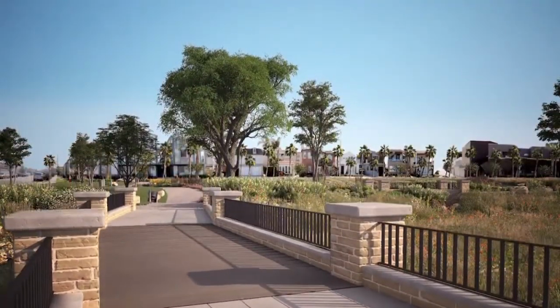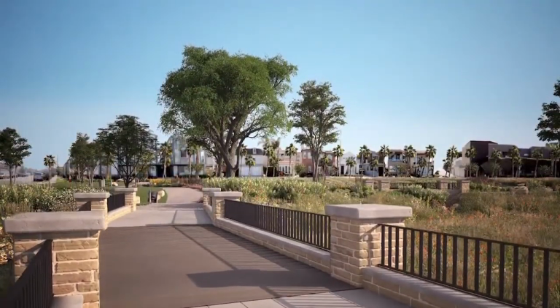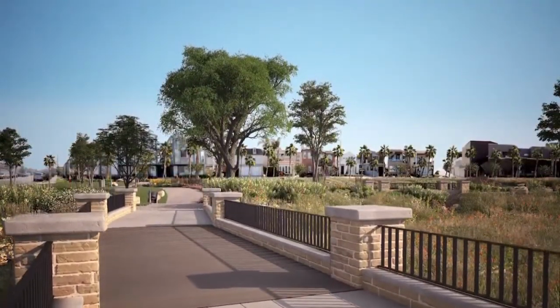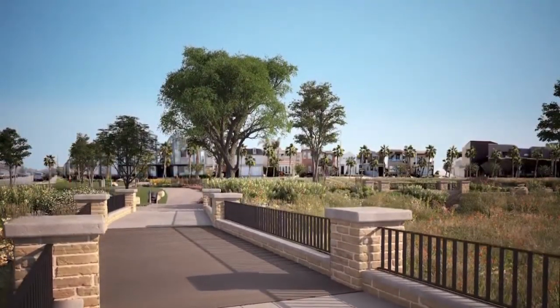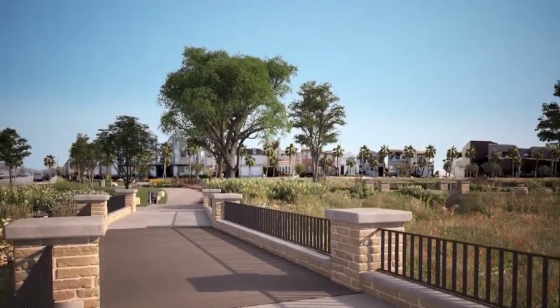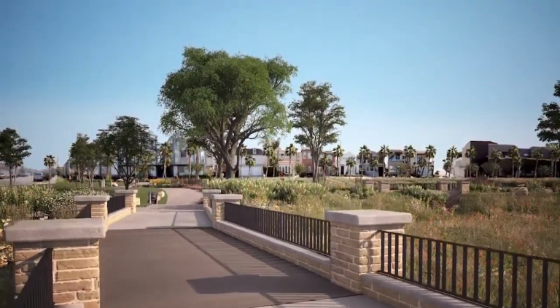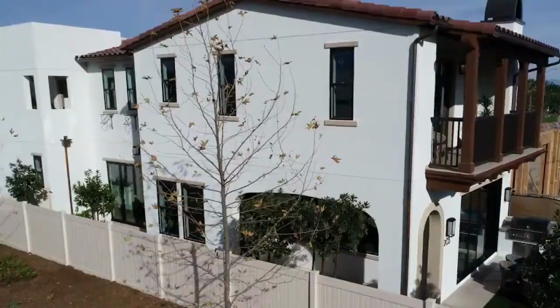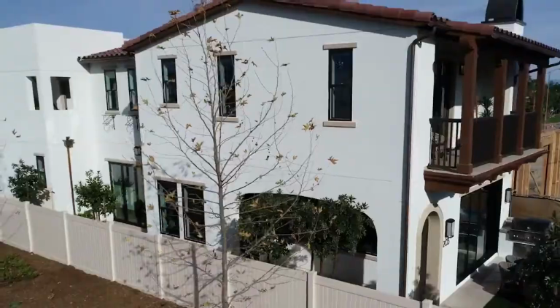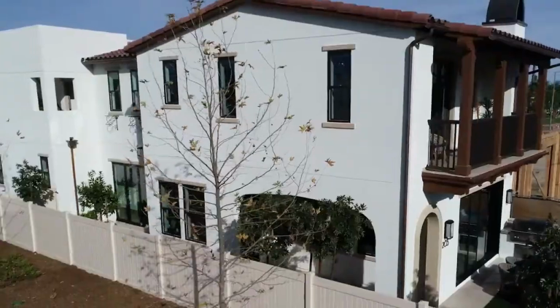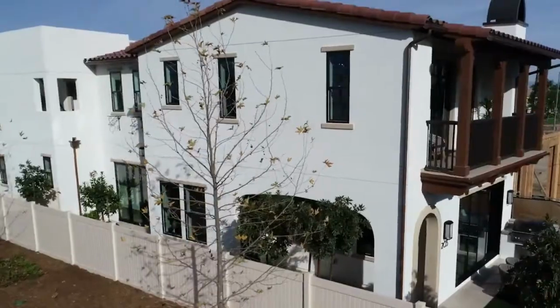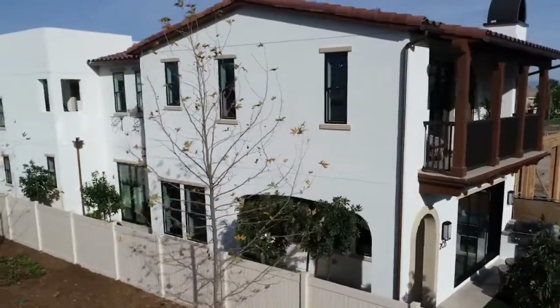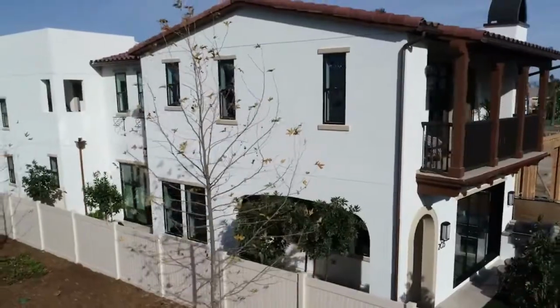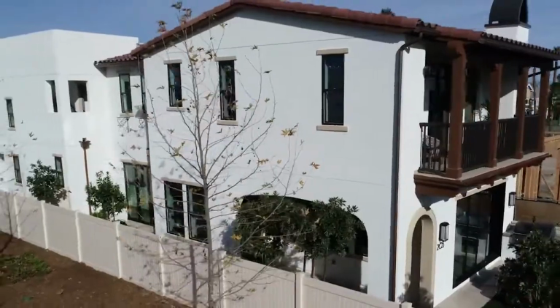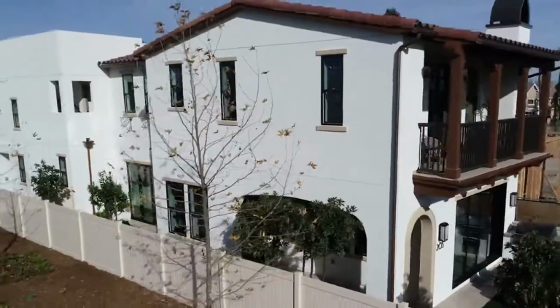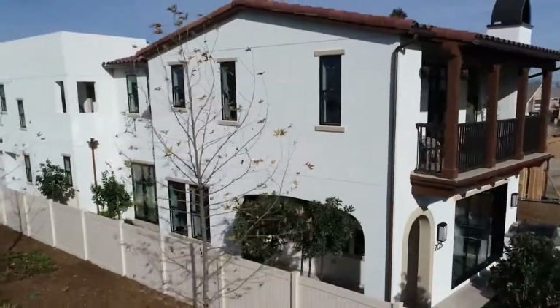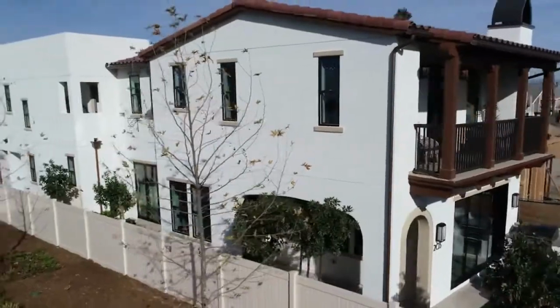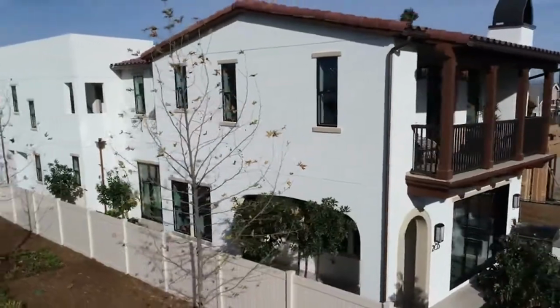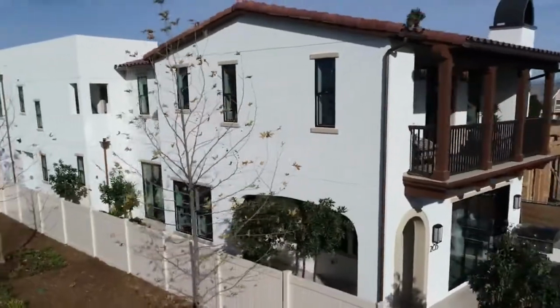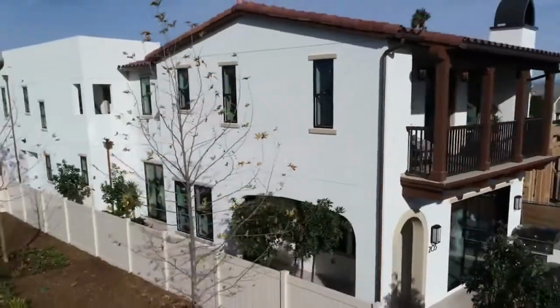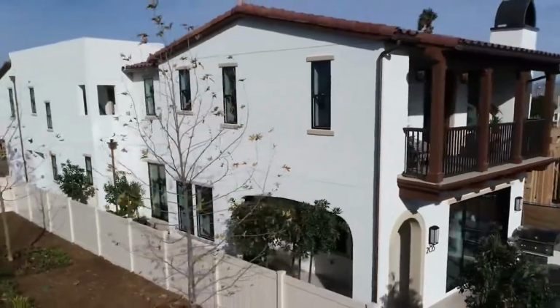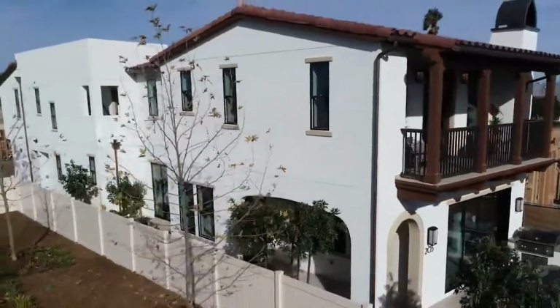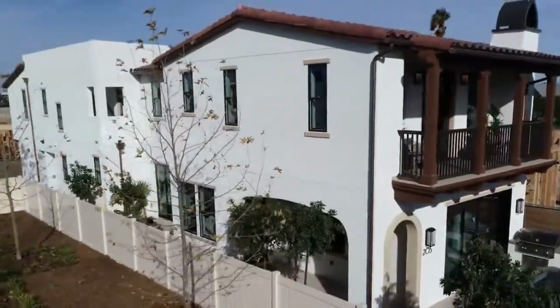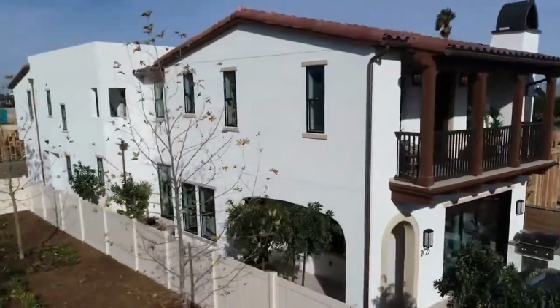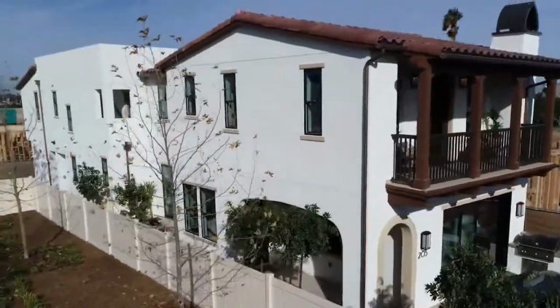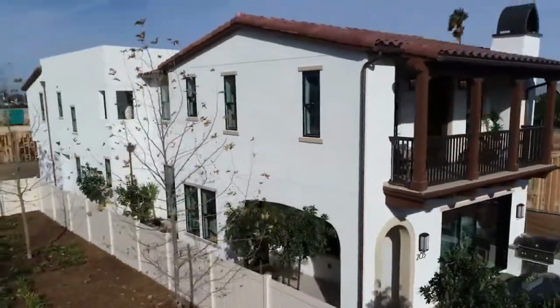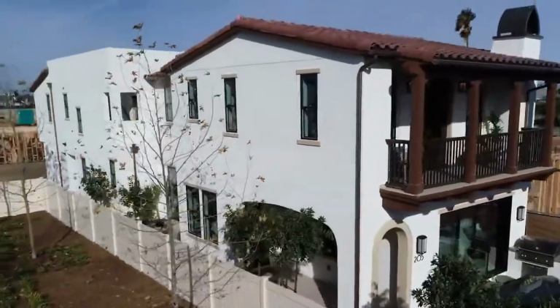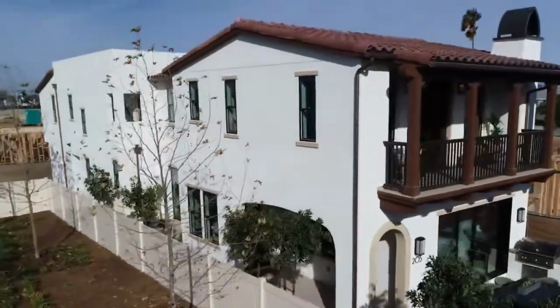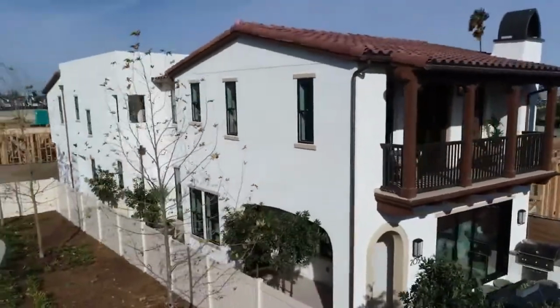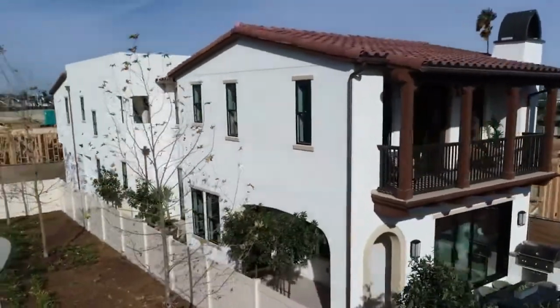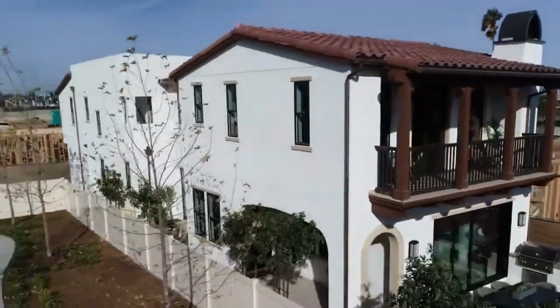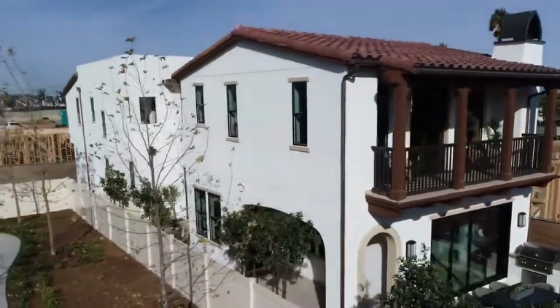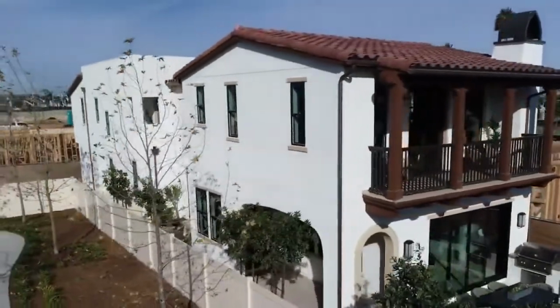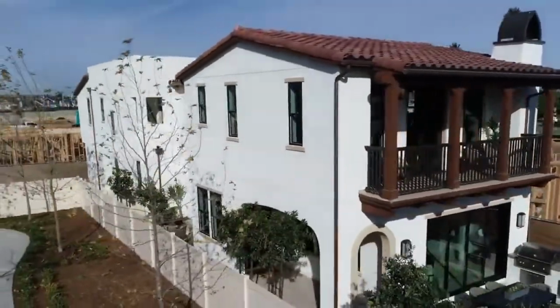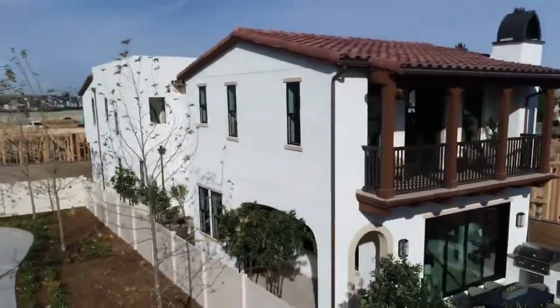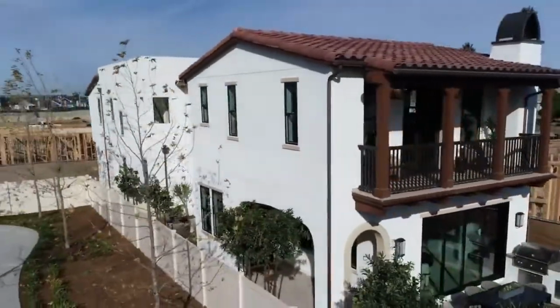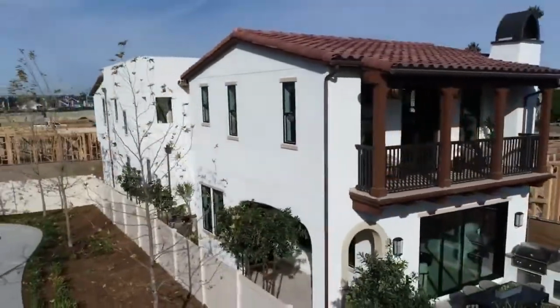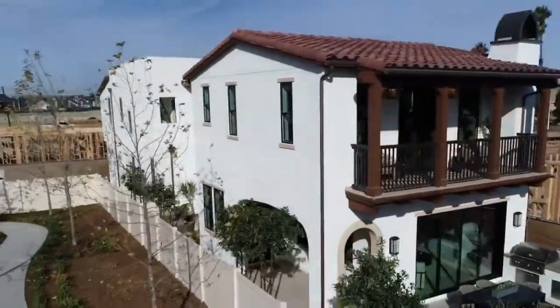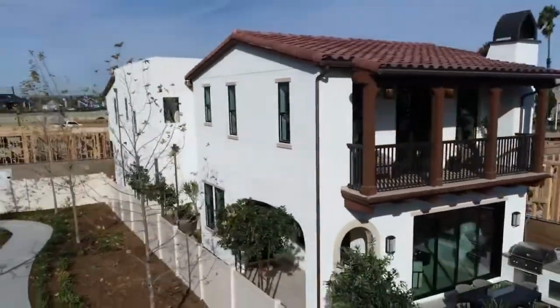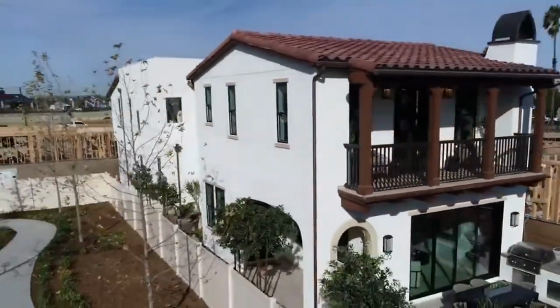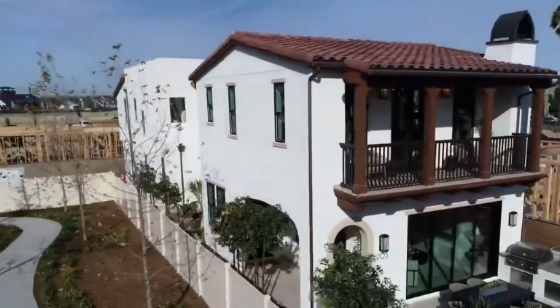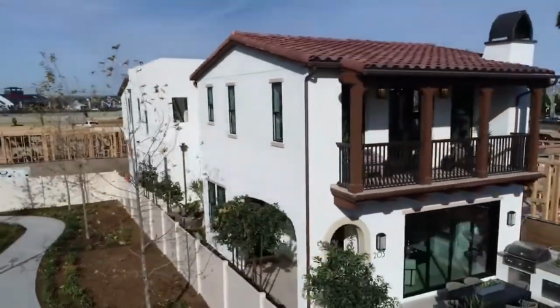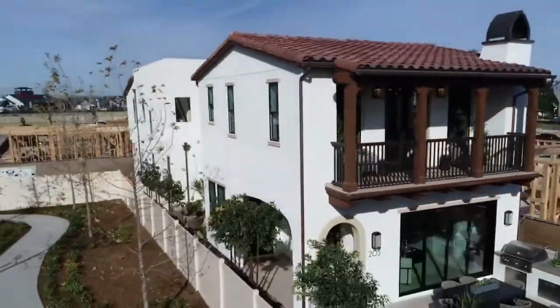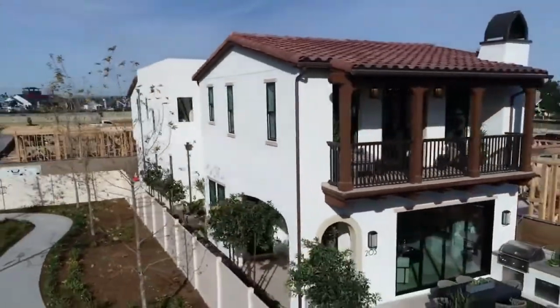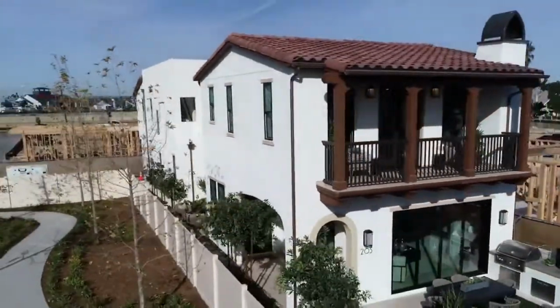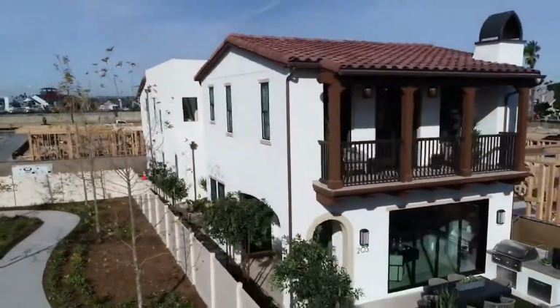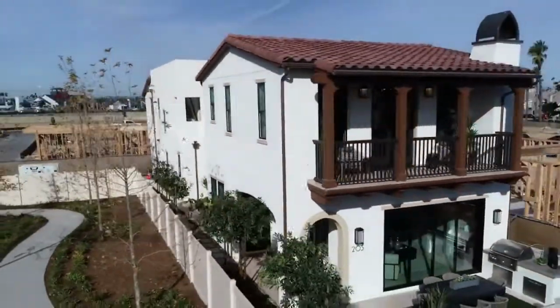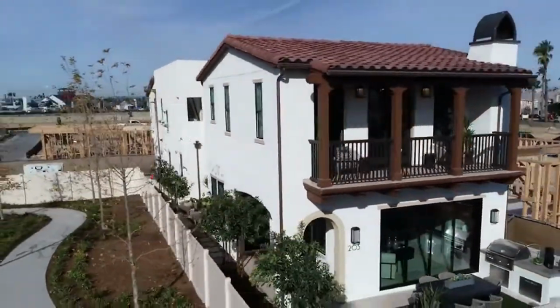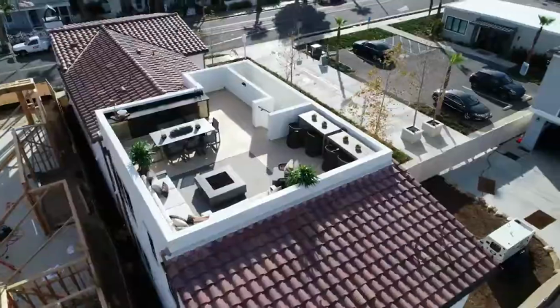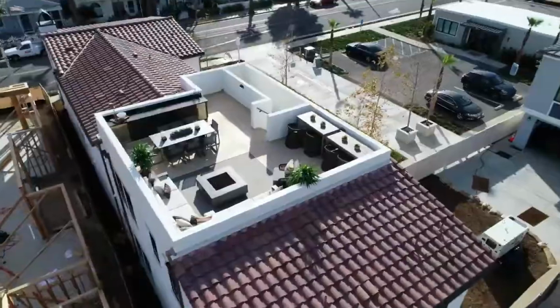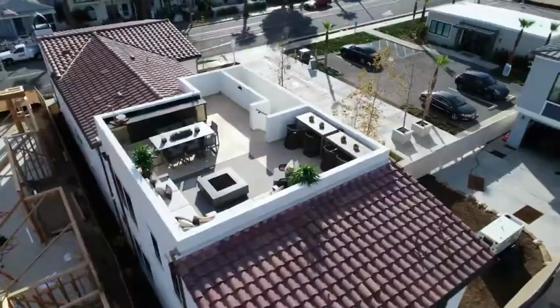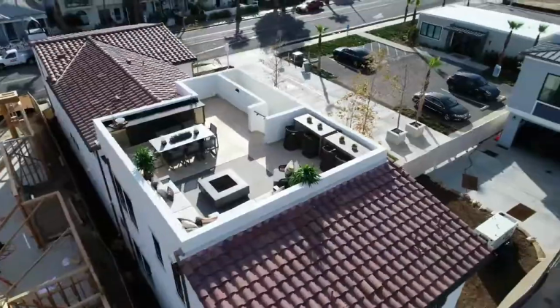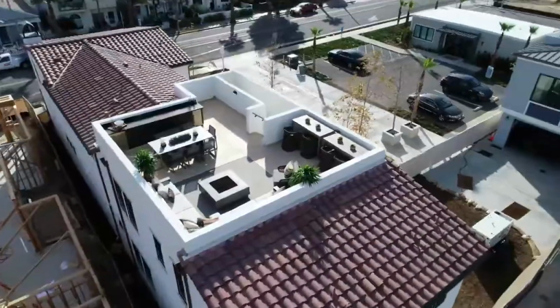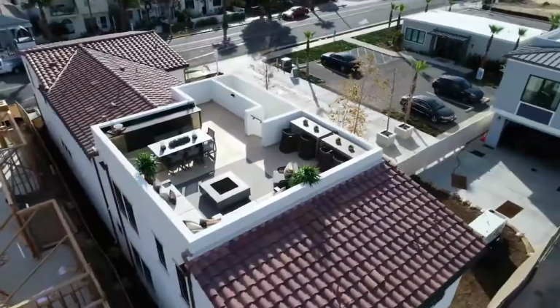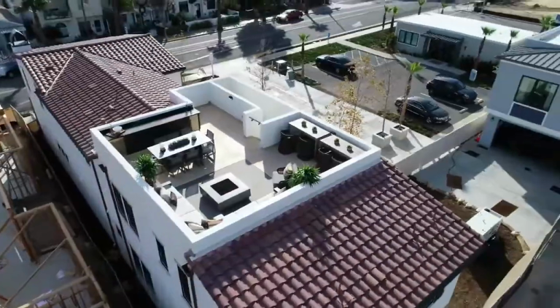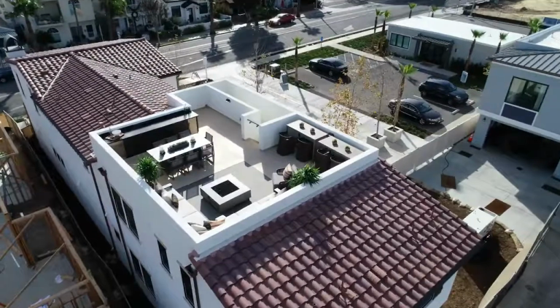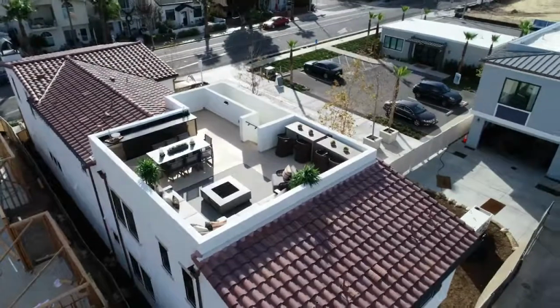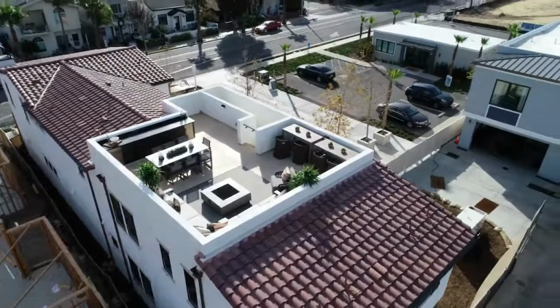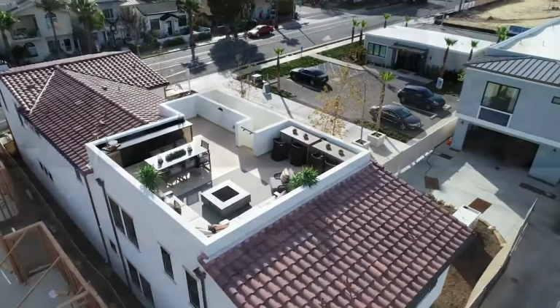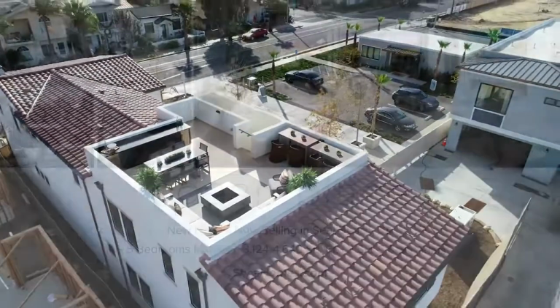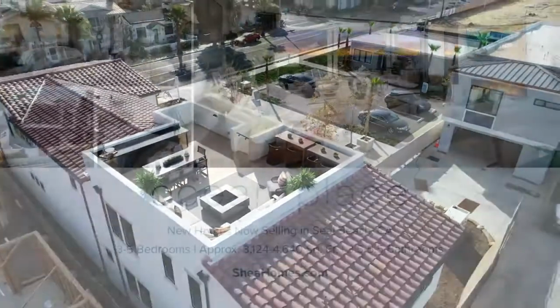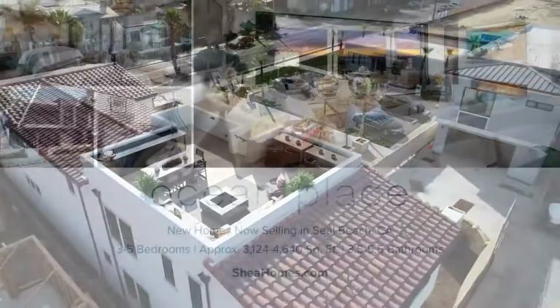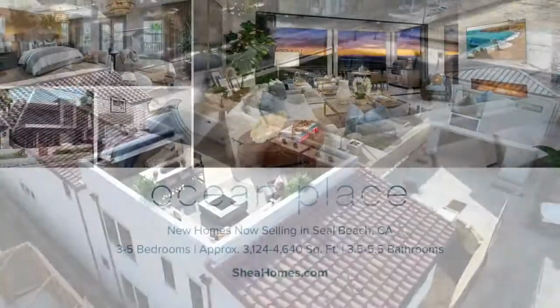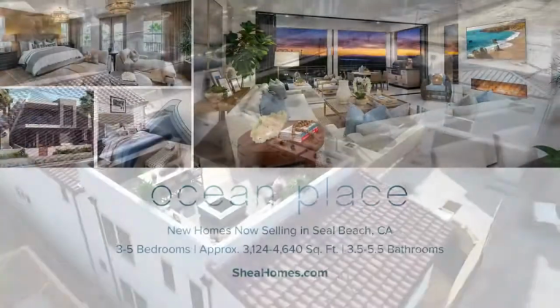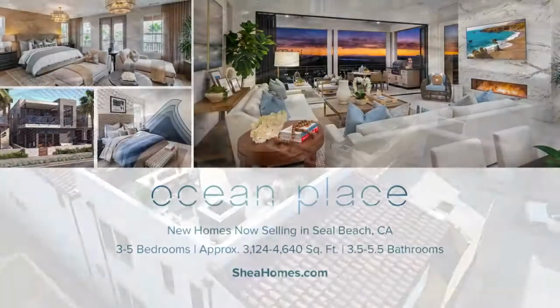Come on out to Ocean Place to tour the models, speak with our community representatives, and see this new neighborhood built by Shea Homes.